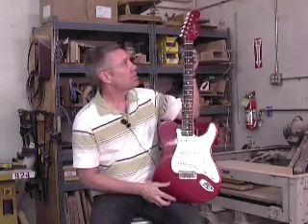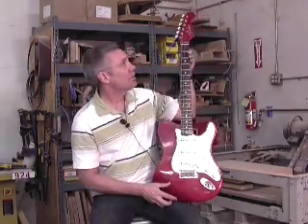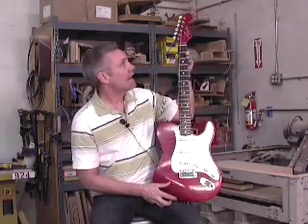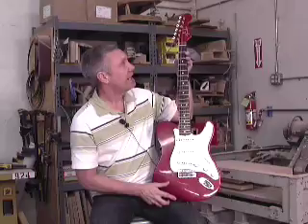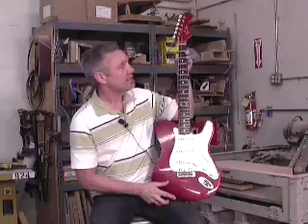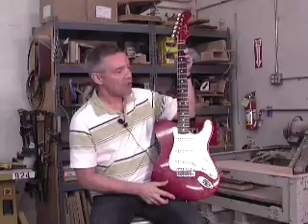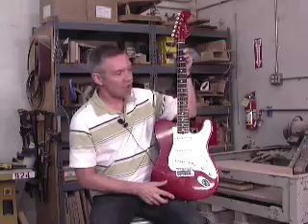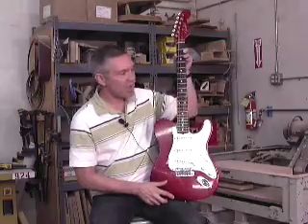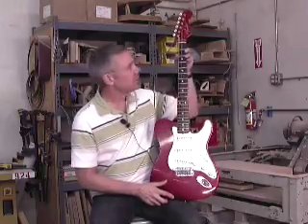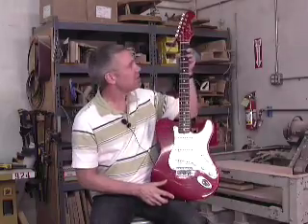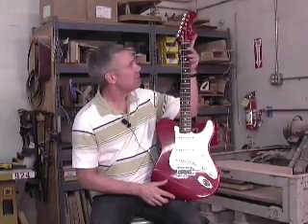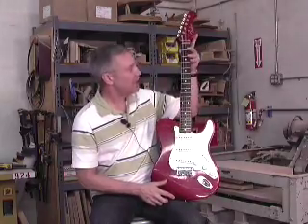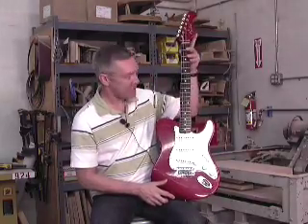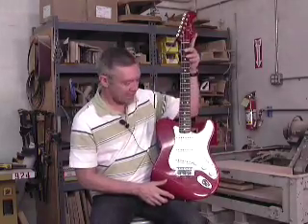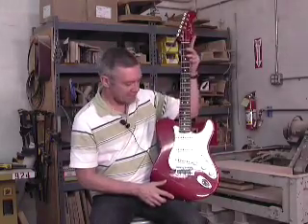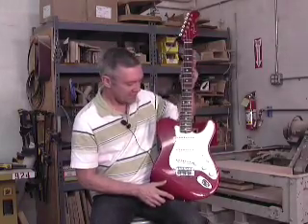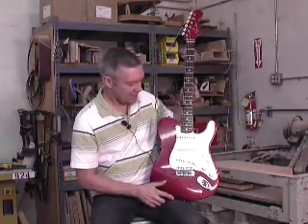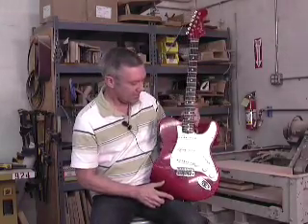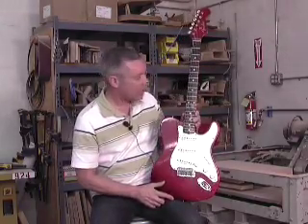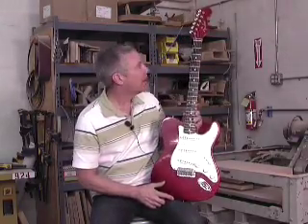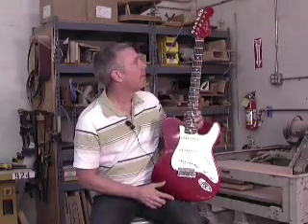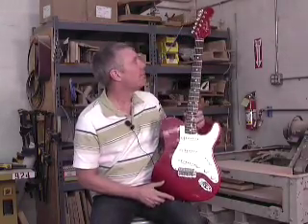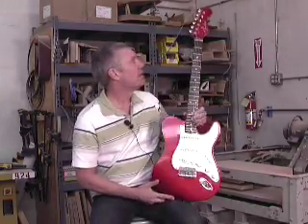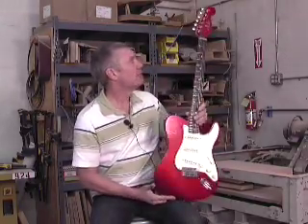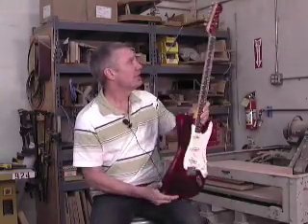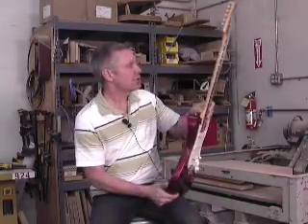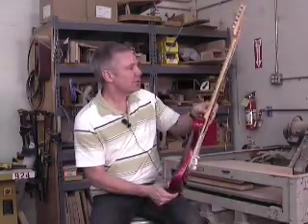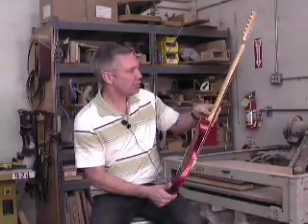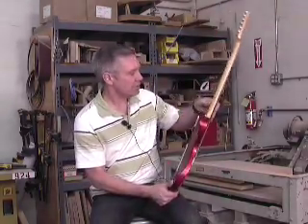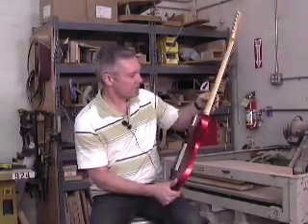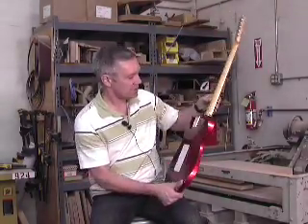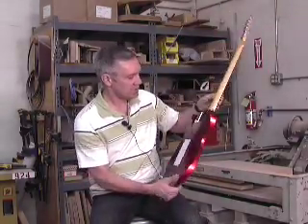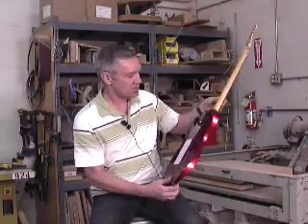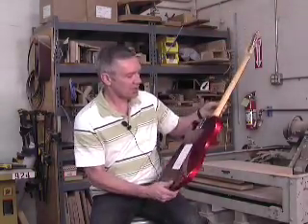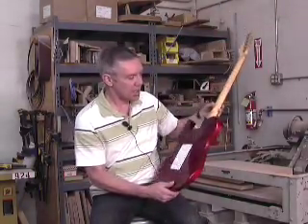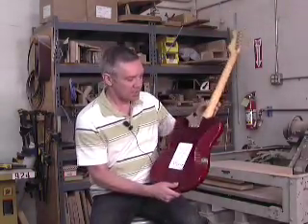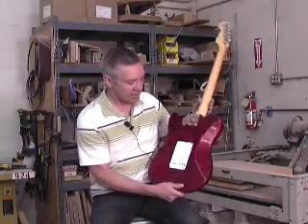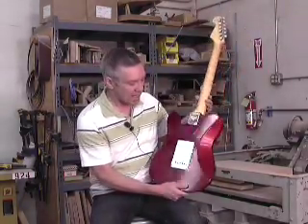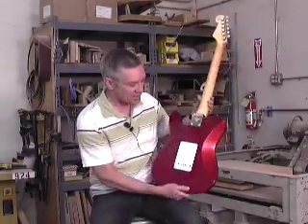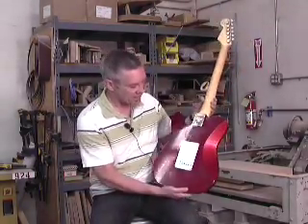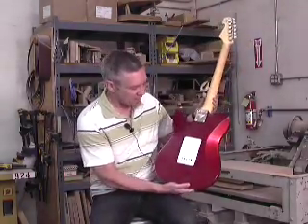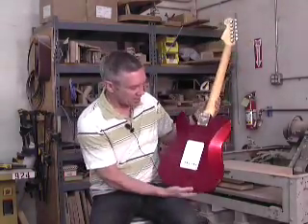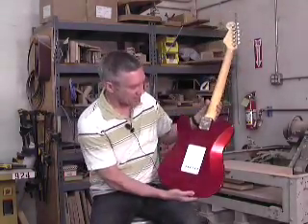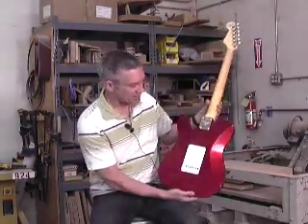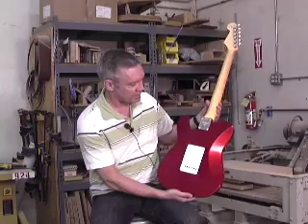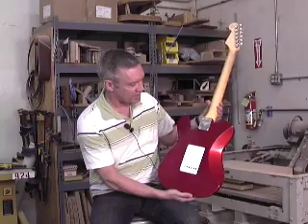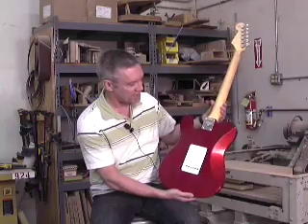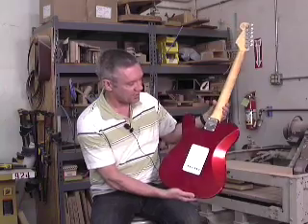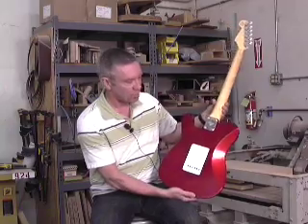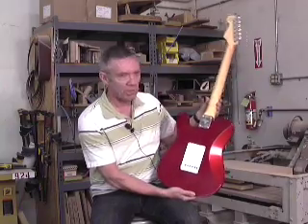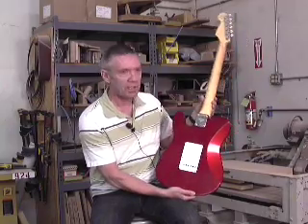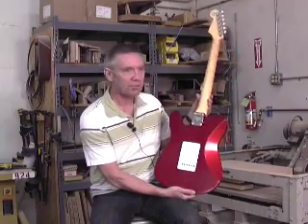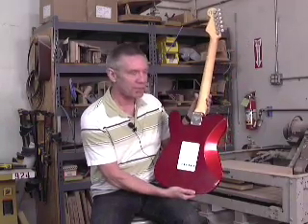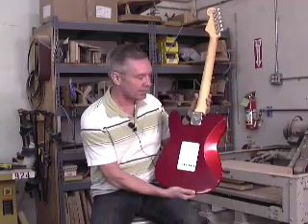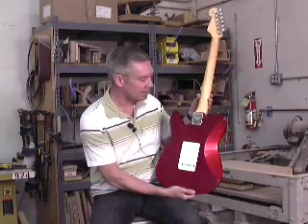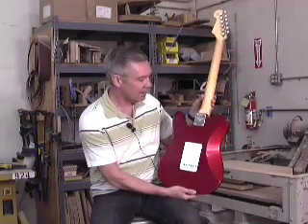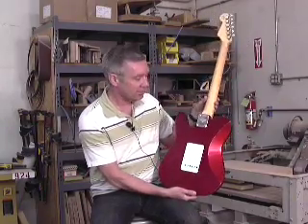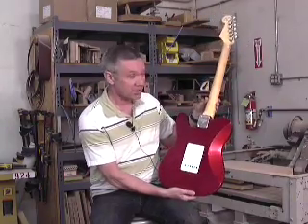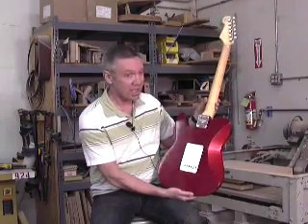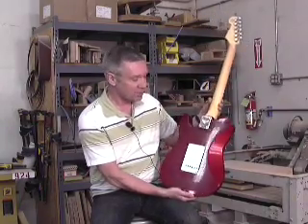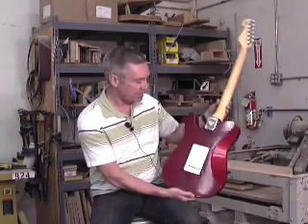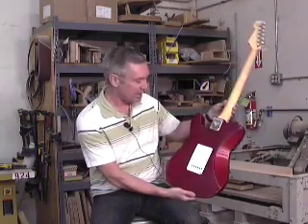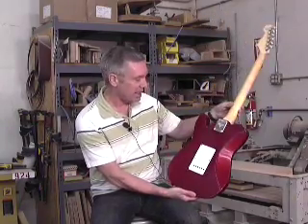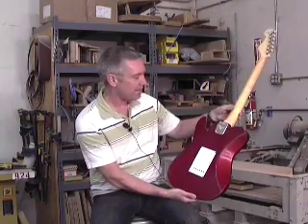Strat headstock matching peg head, vintage tuners. This is a Closet Classic model so it's nice and worn-in feeling but not too beat up.